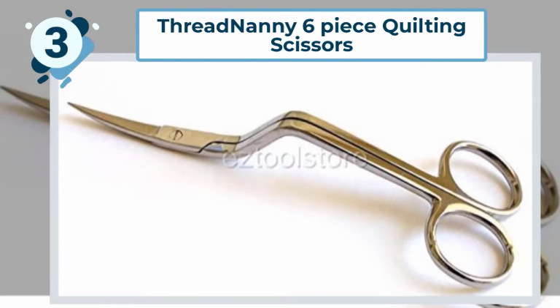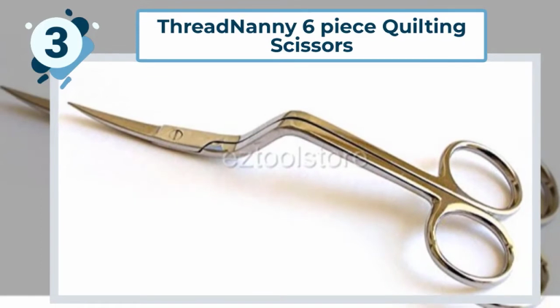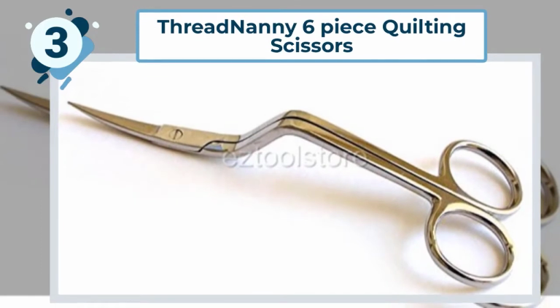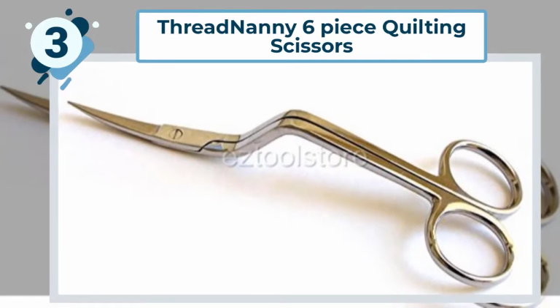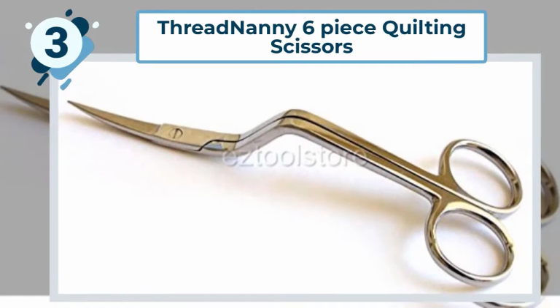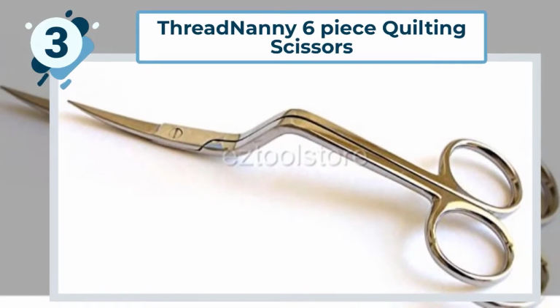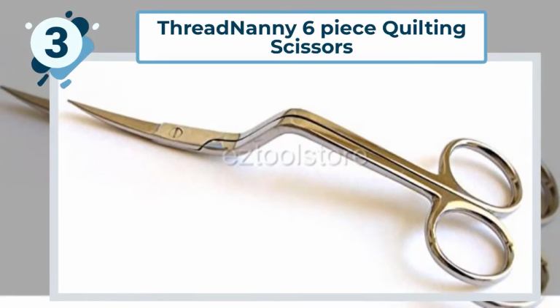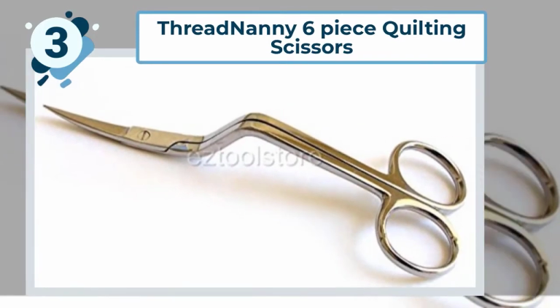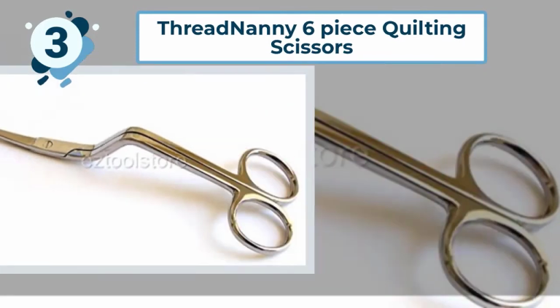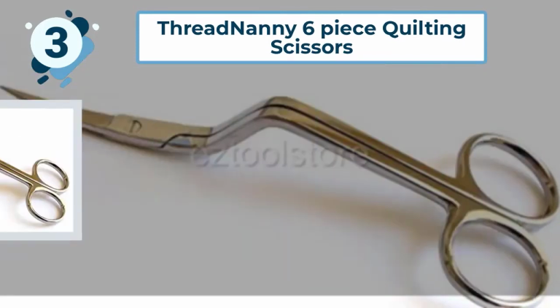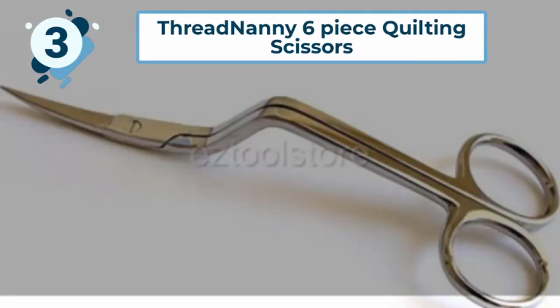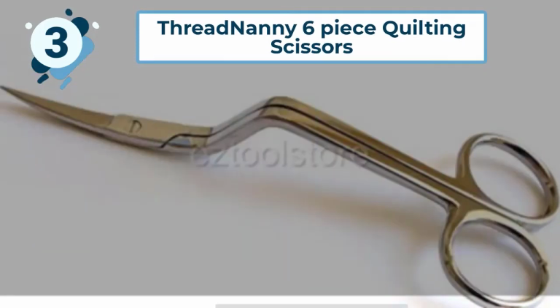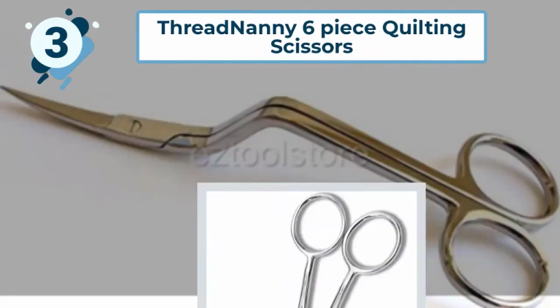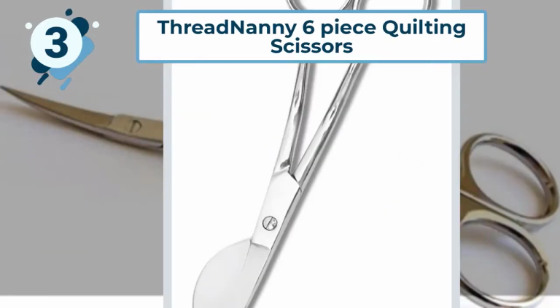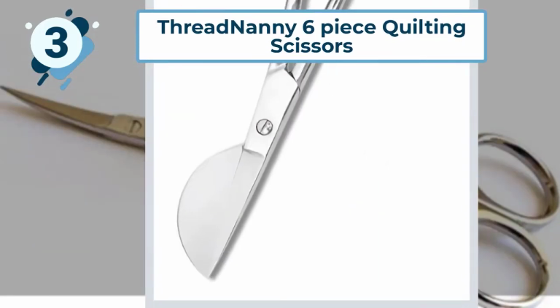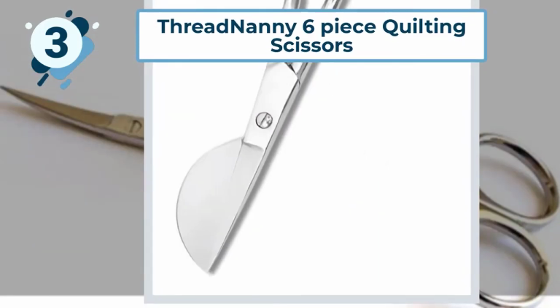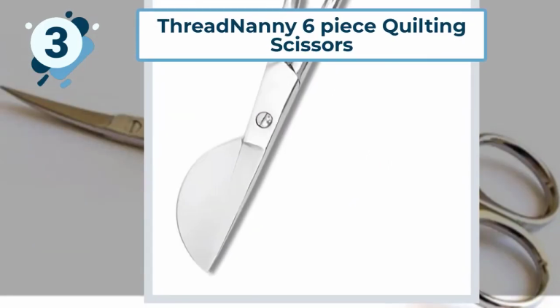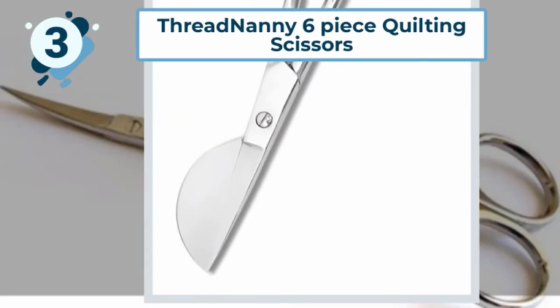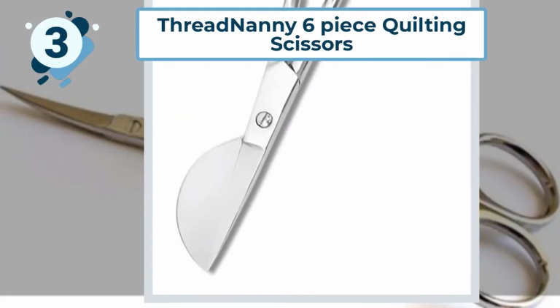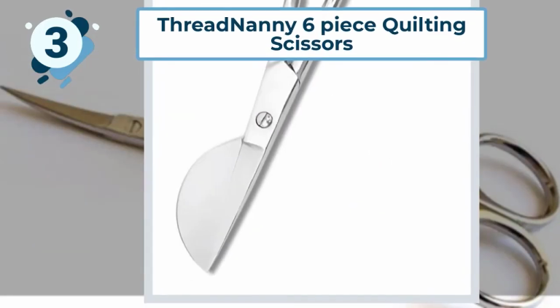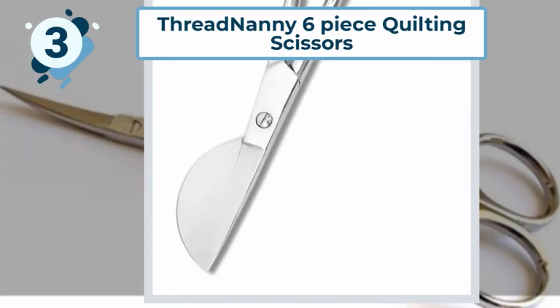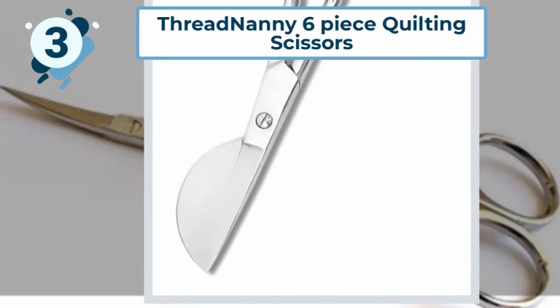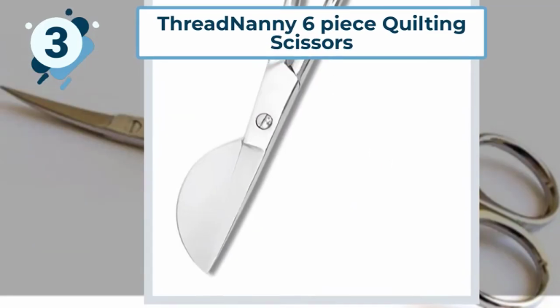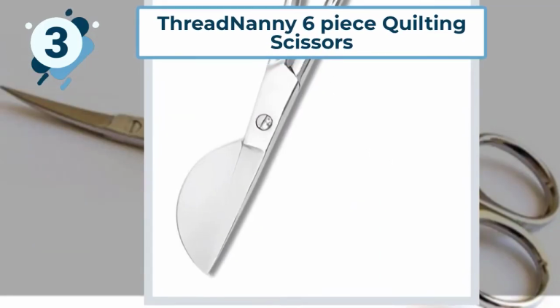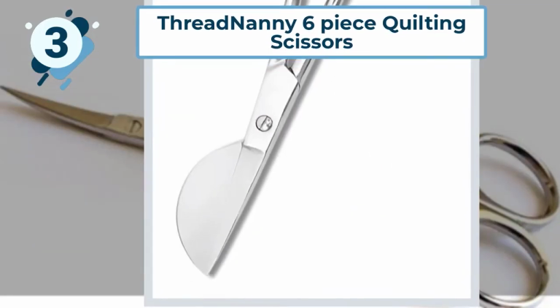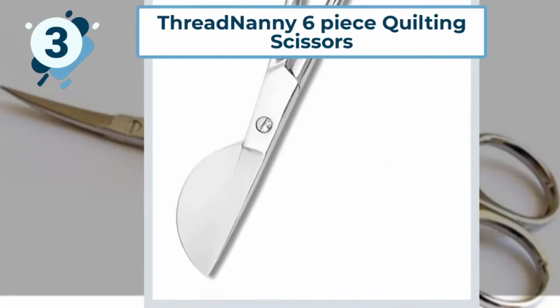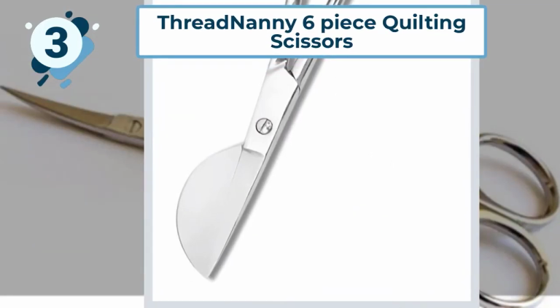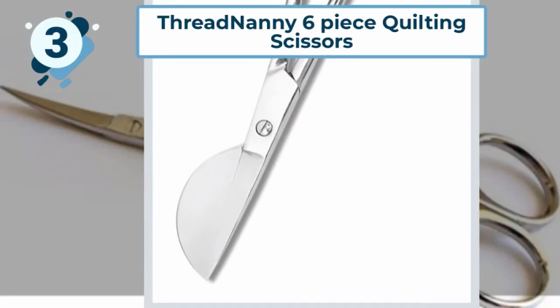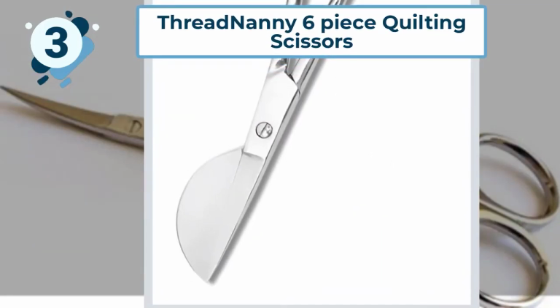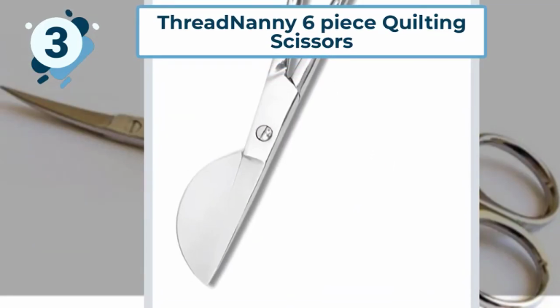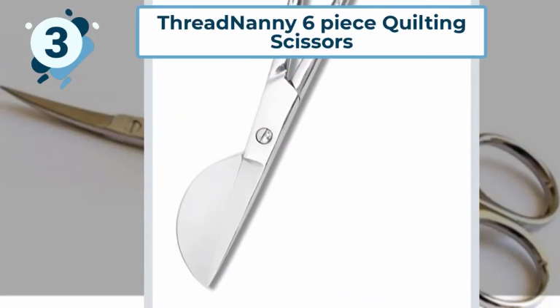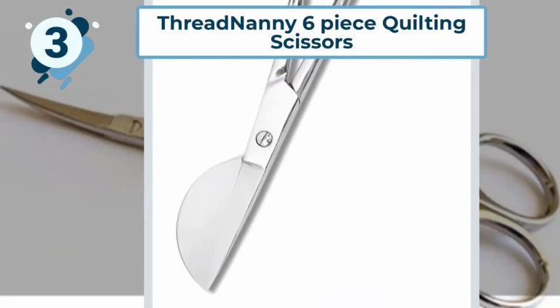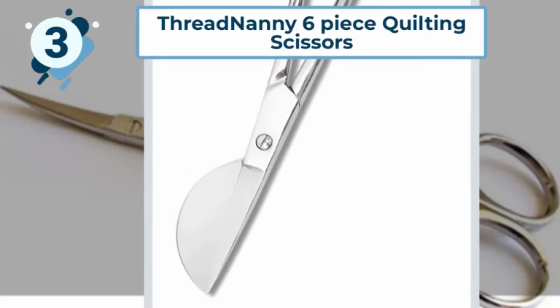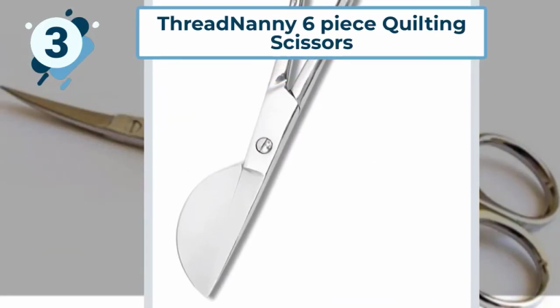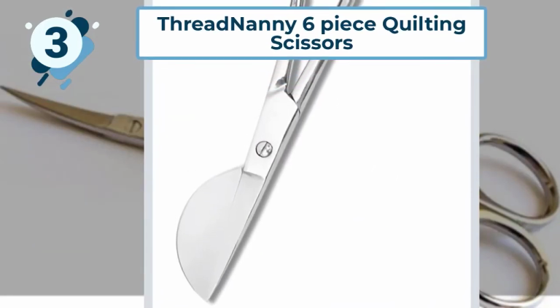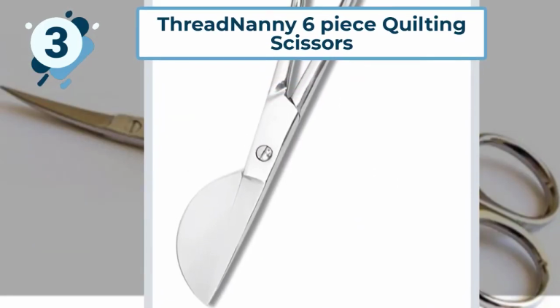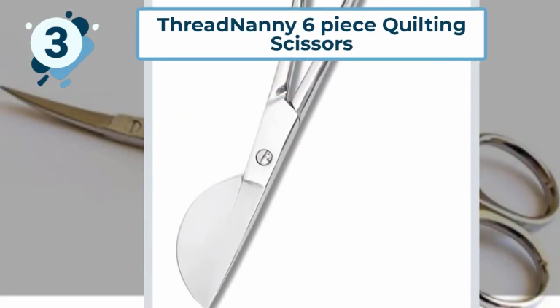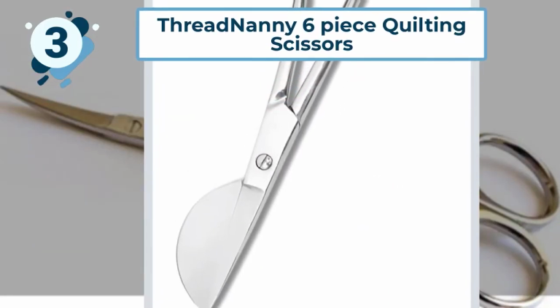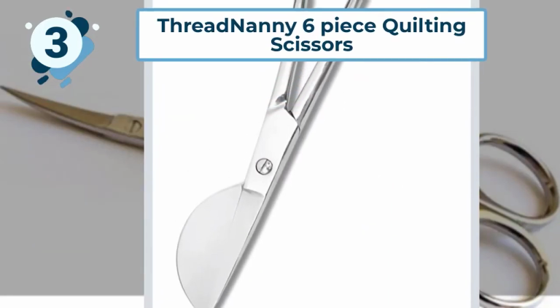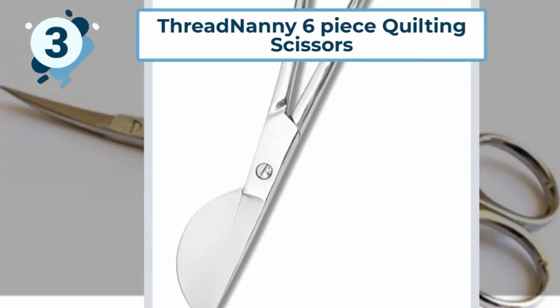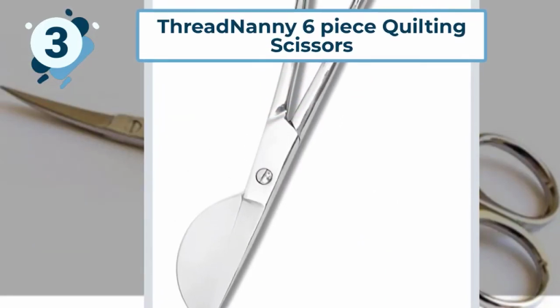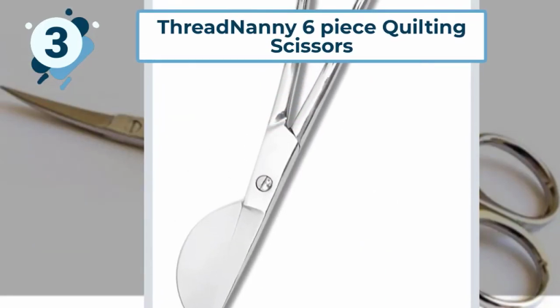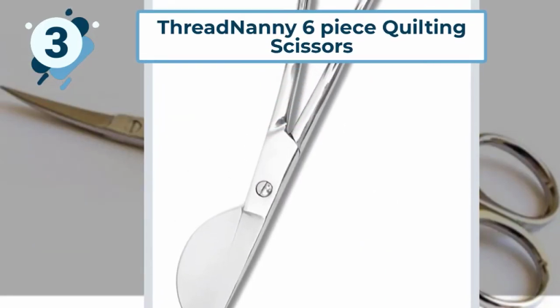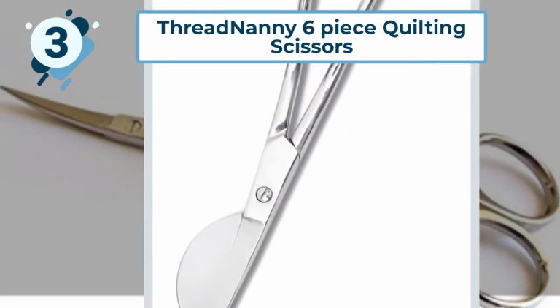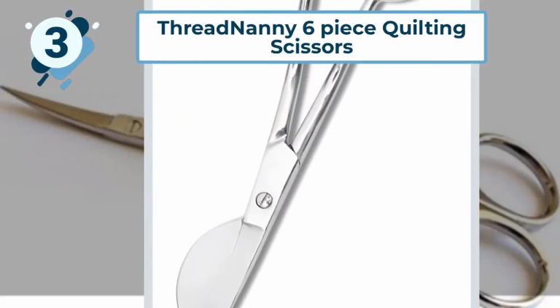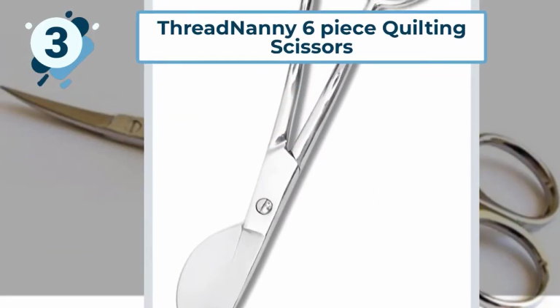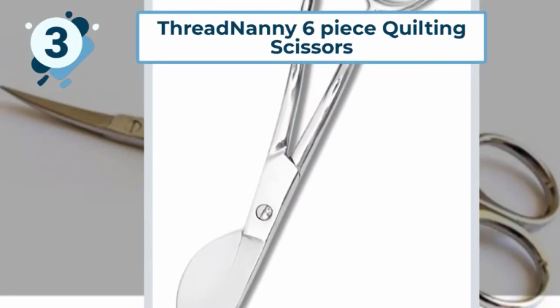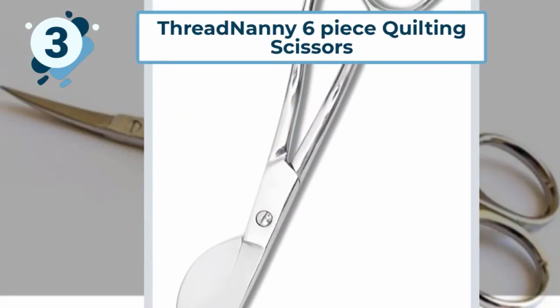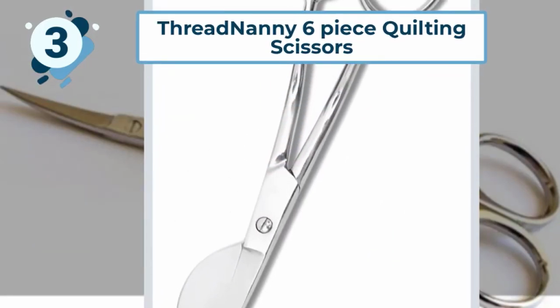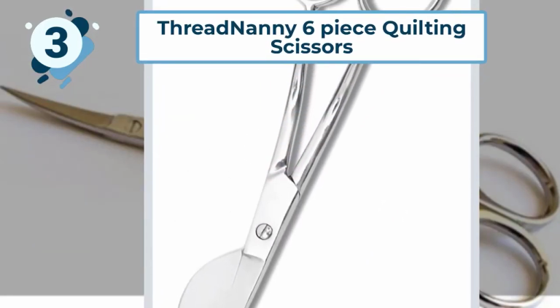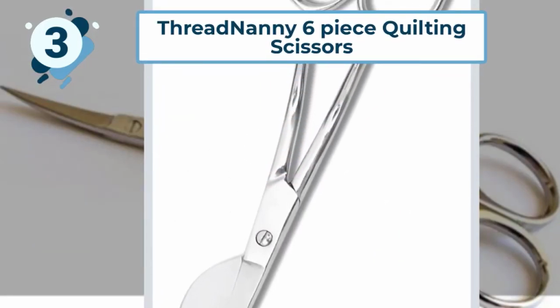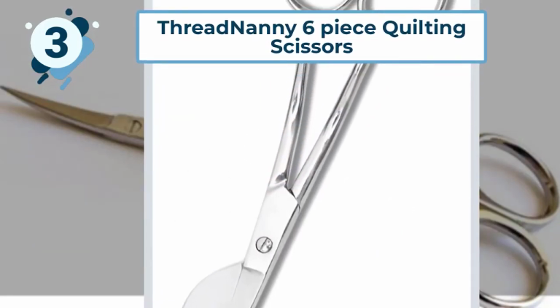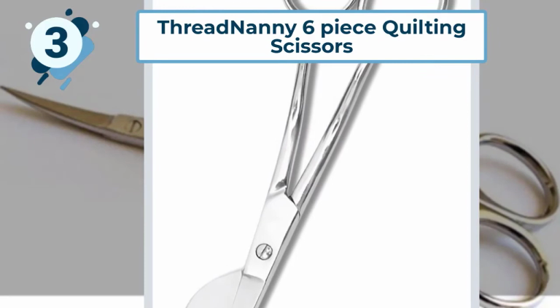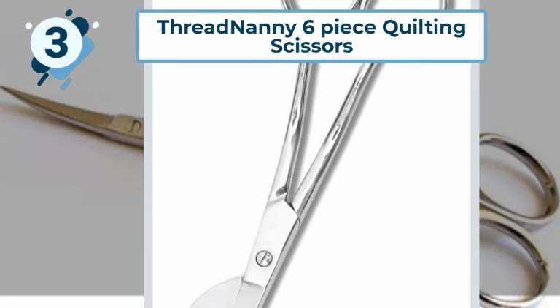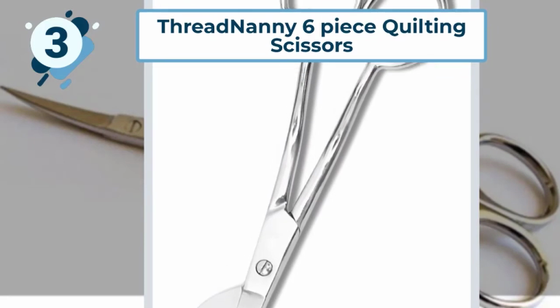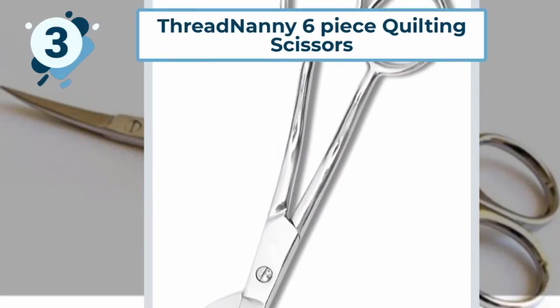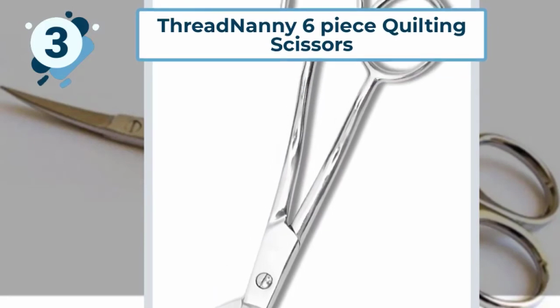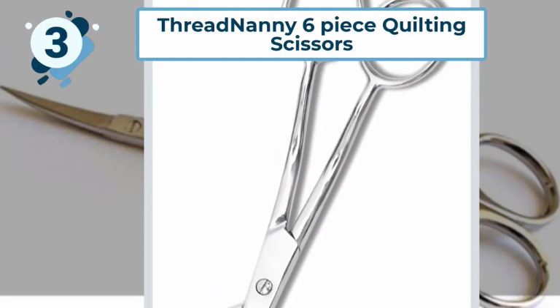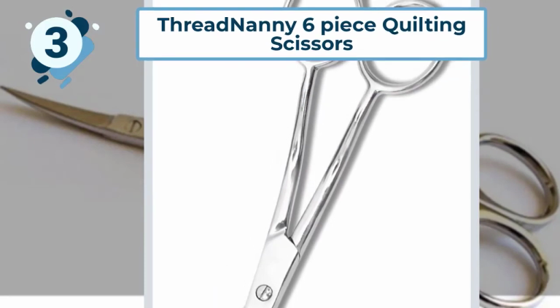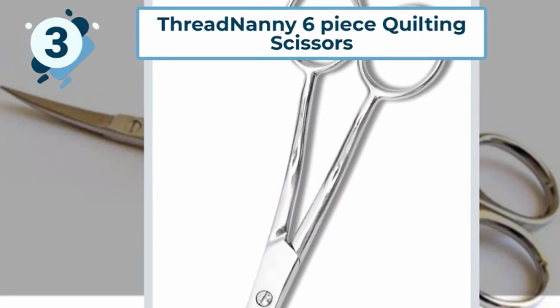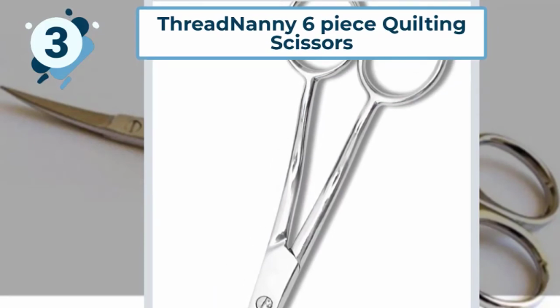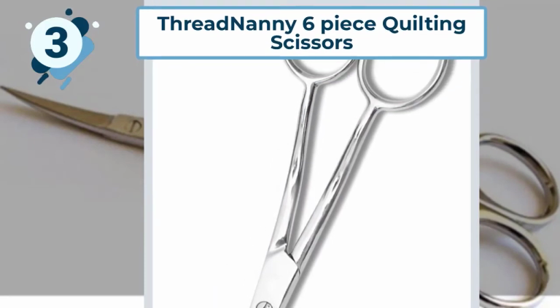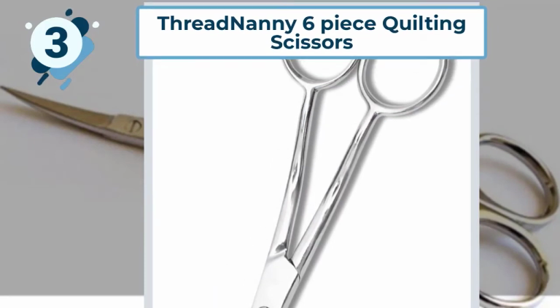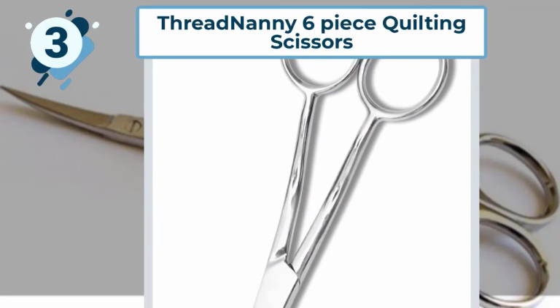The set also arrives with general embroidery scissors — four inches — and a pair of embroidery tweezers at six inches.